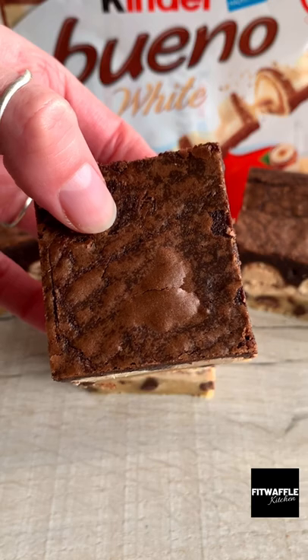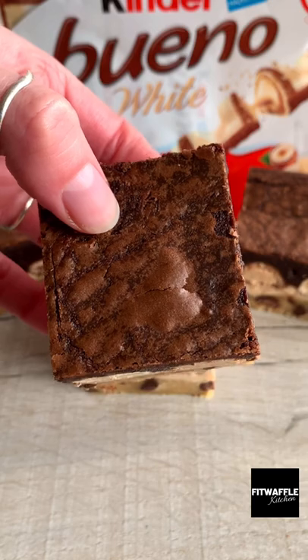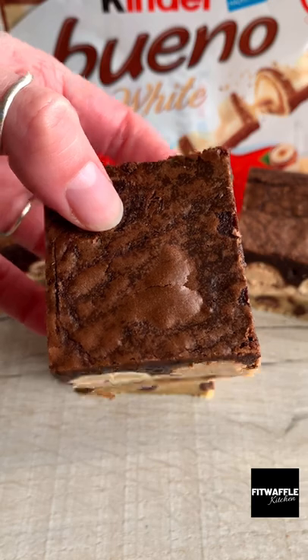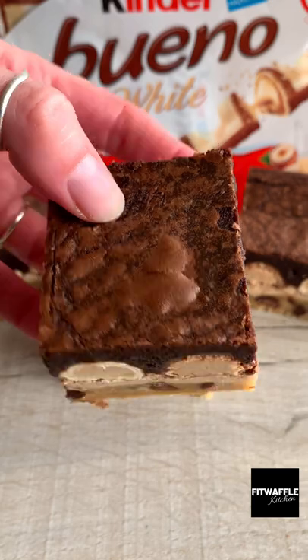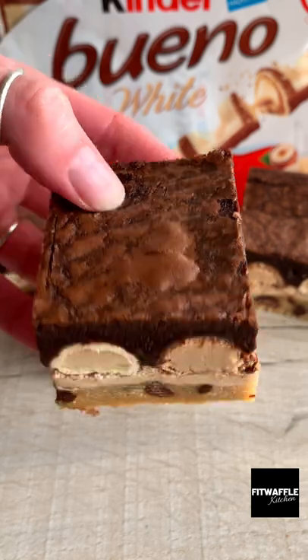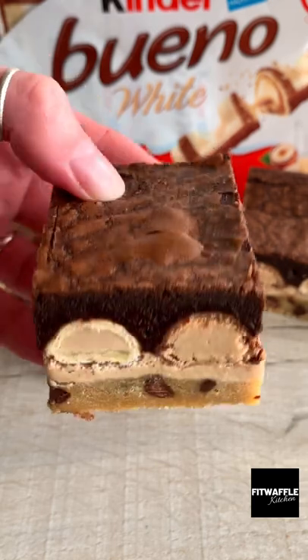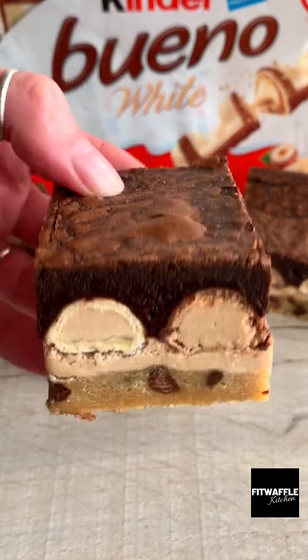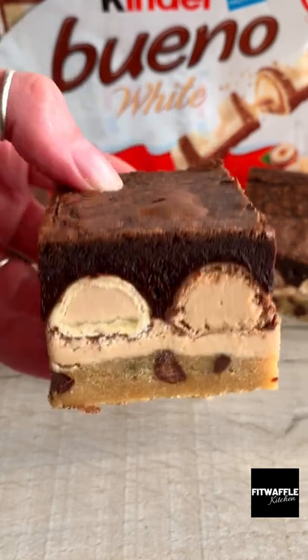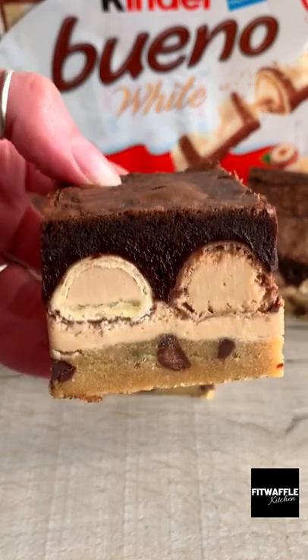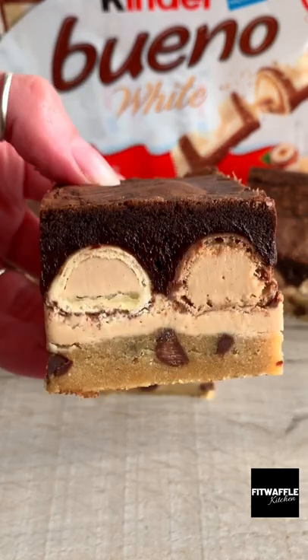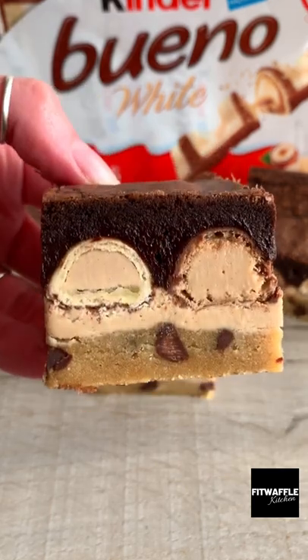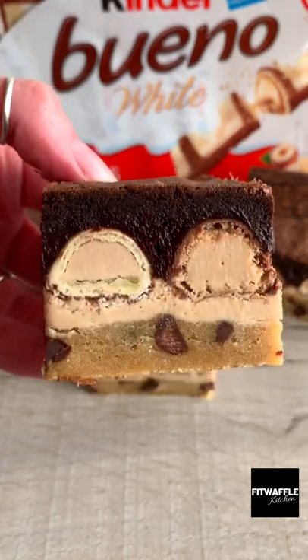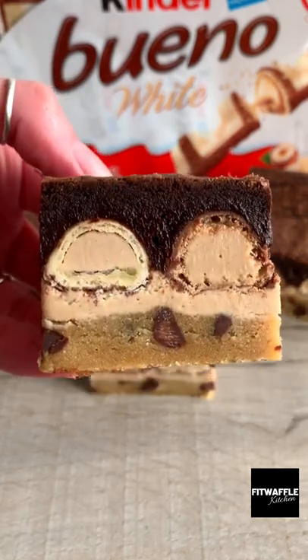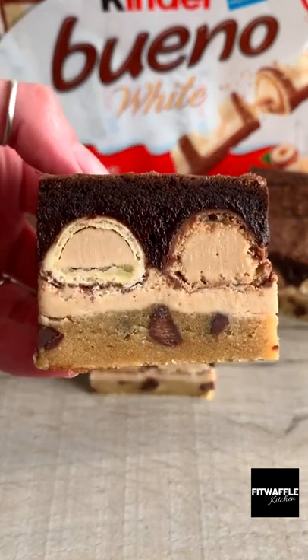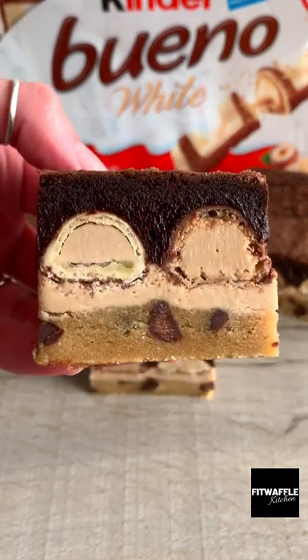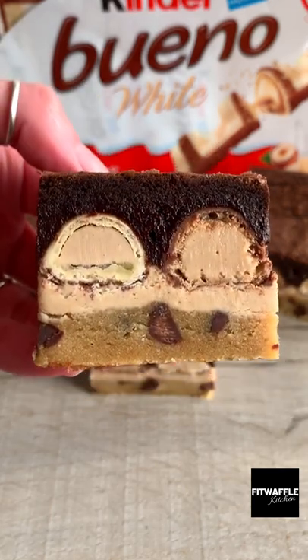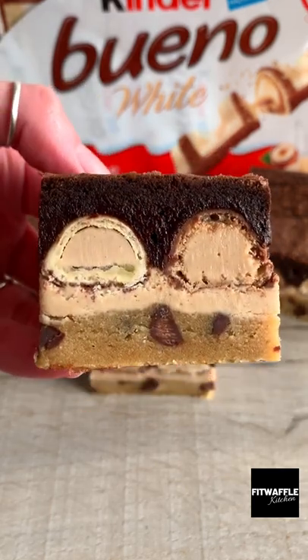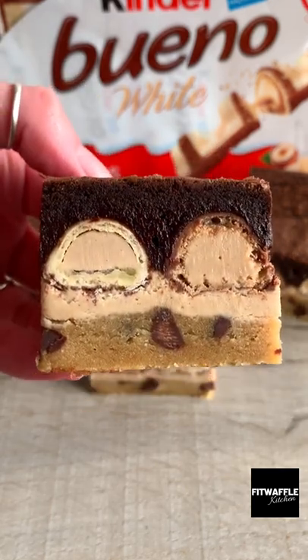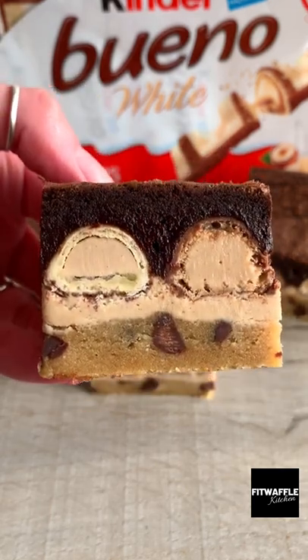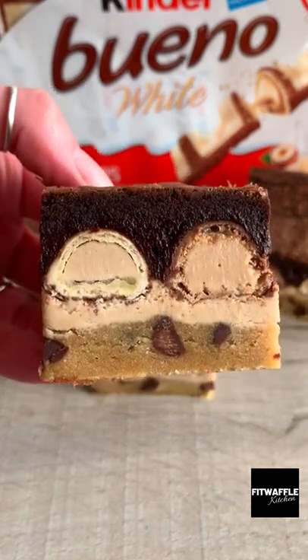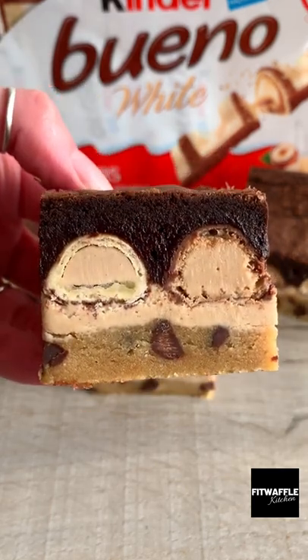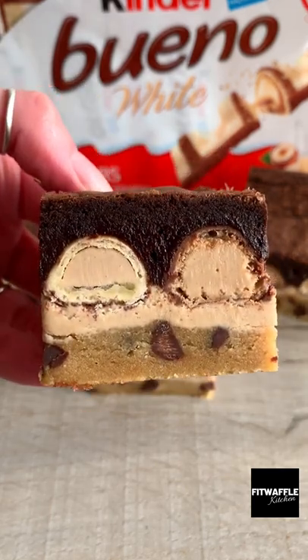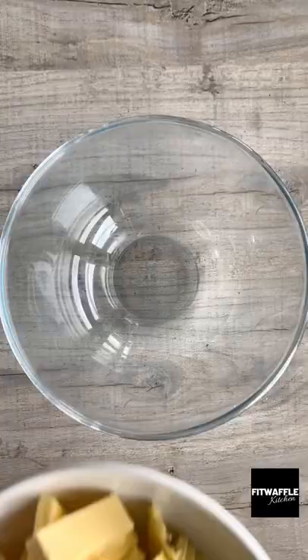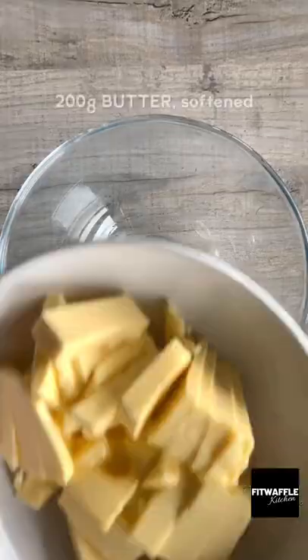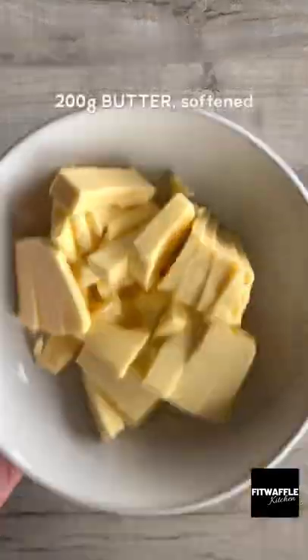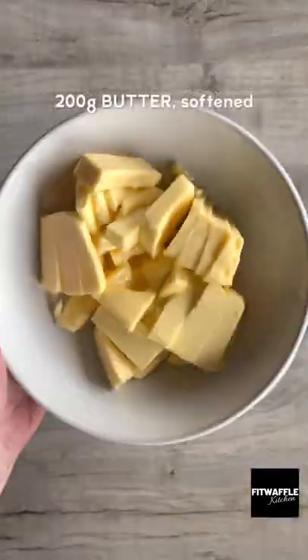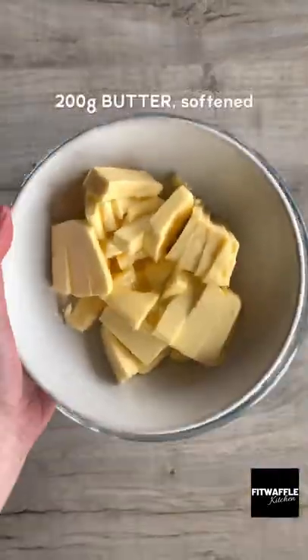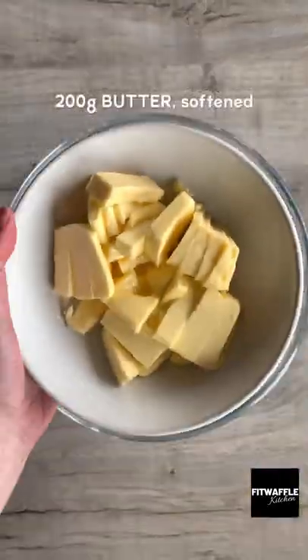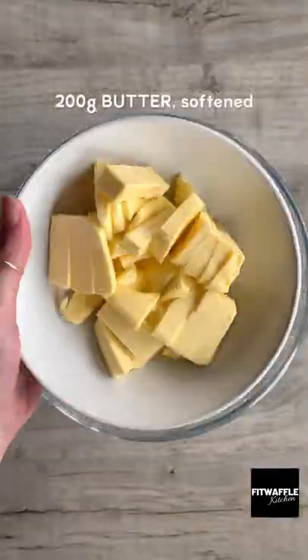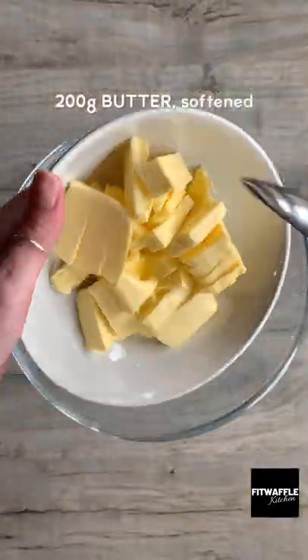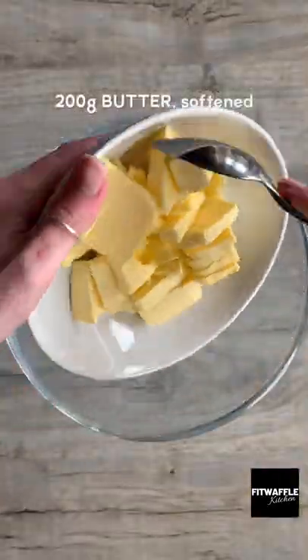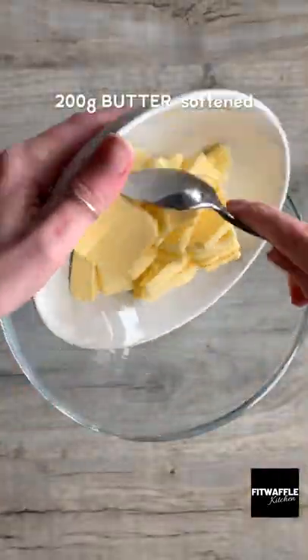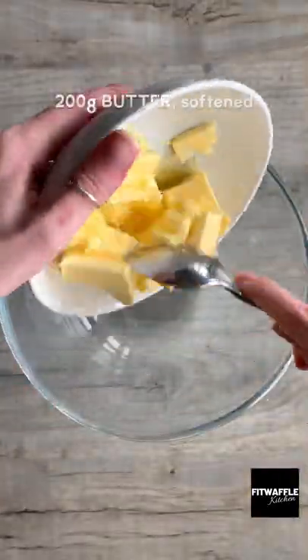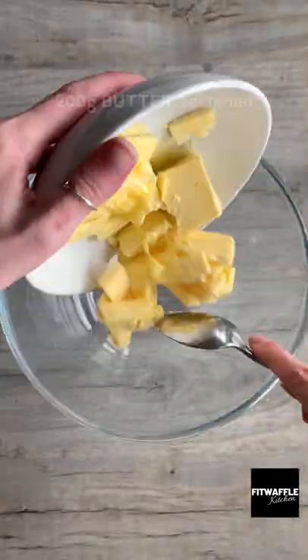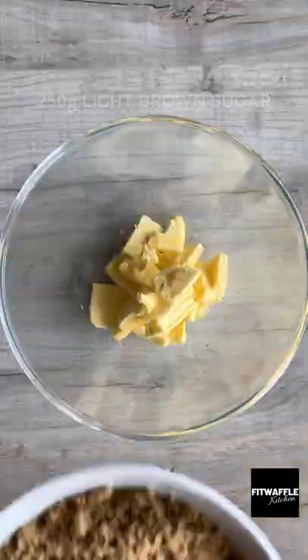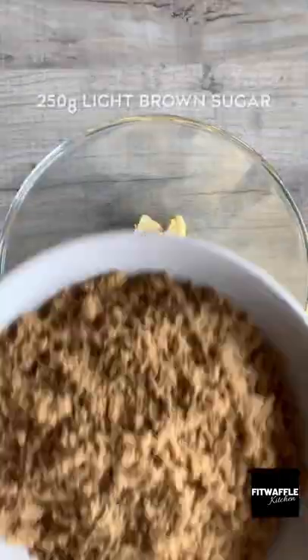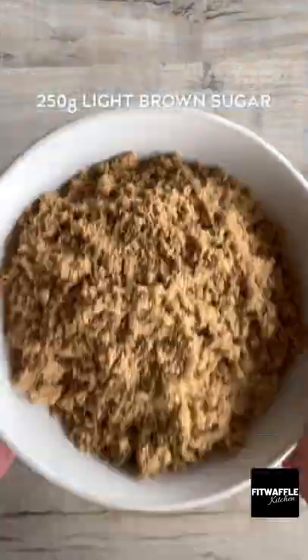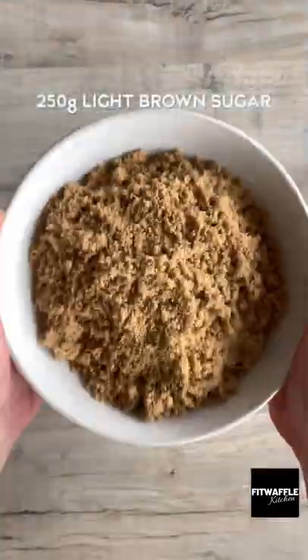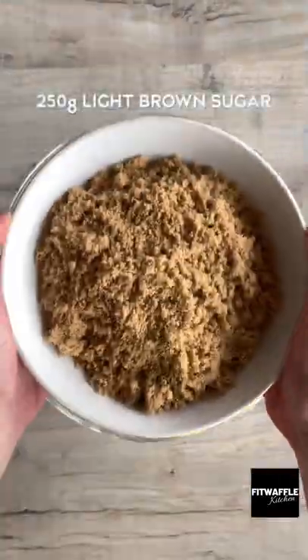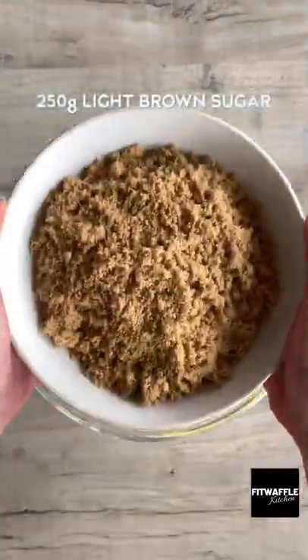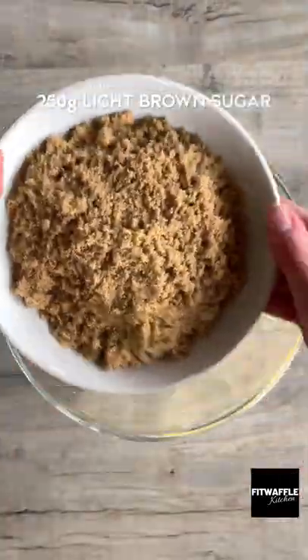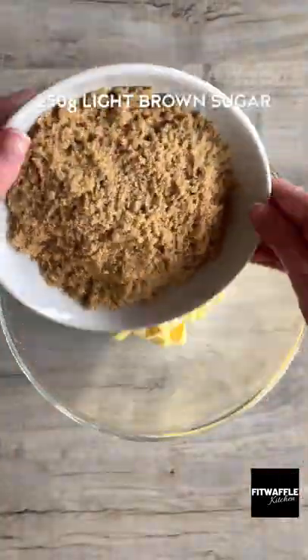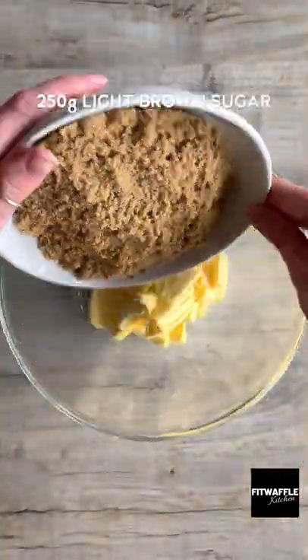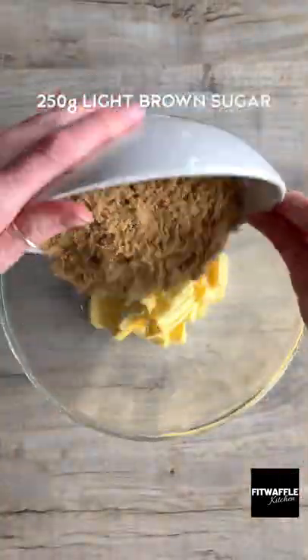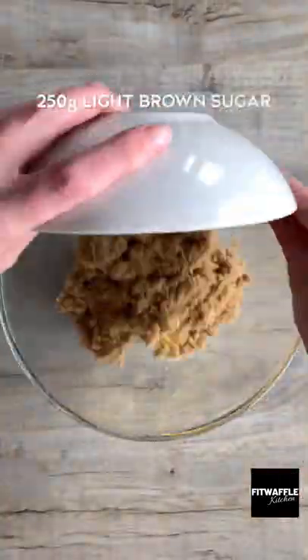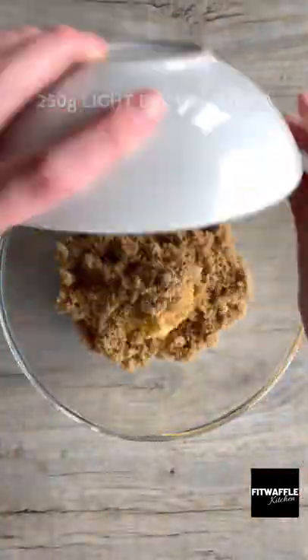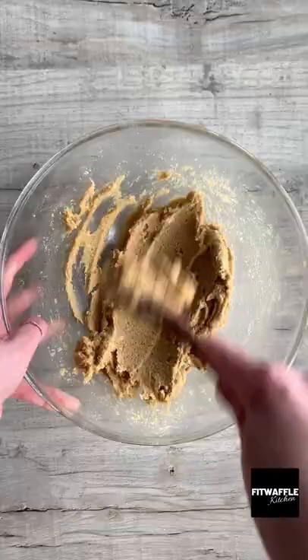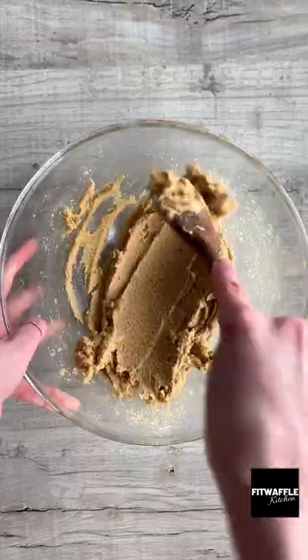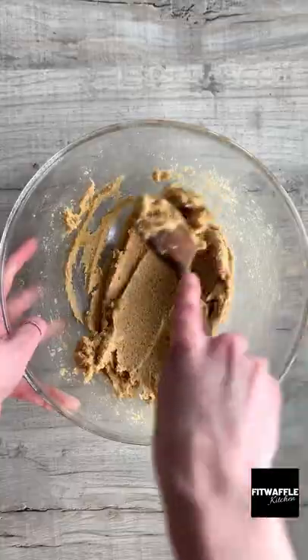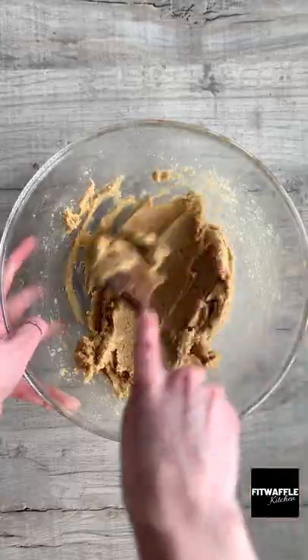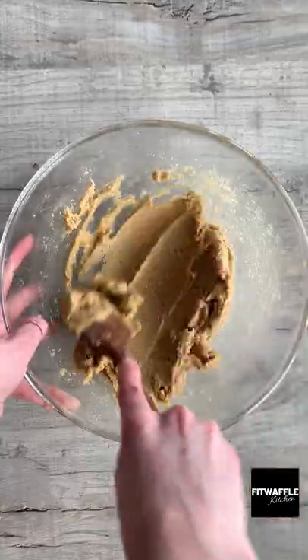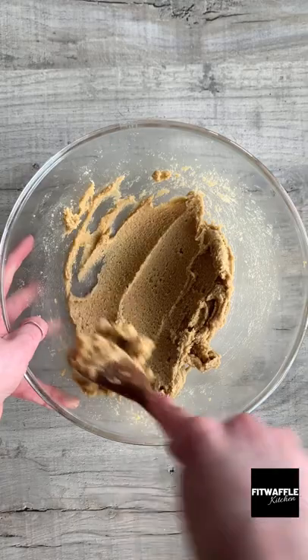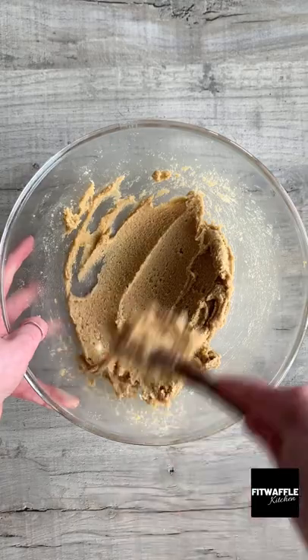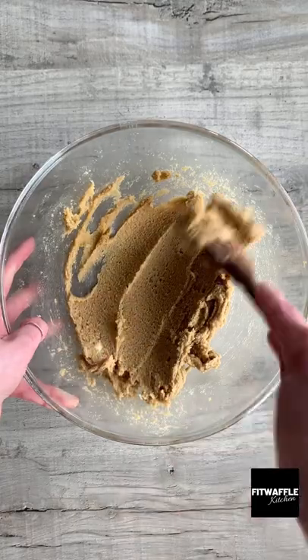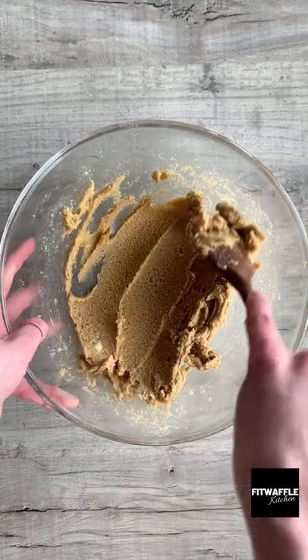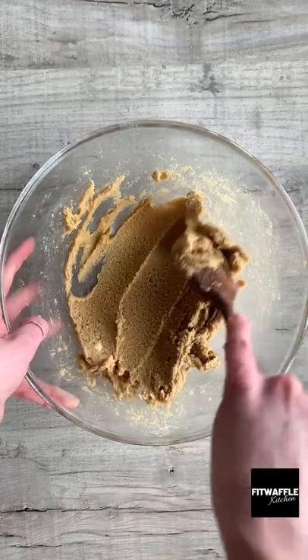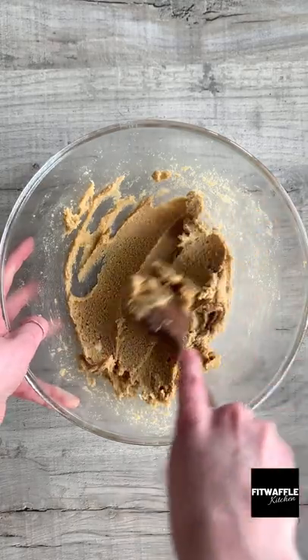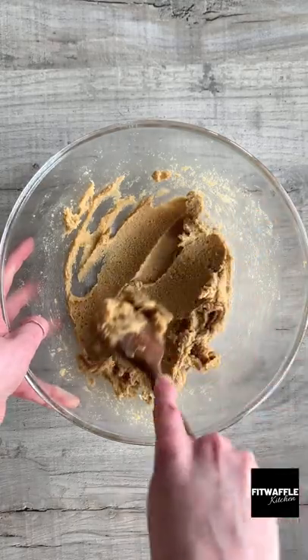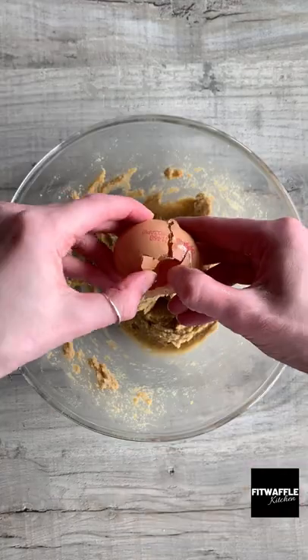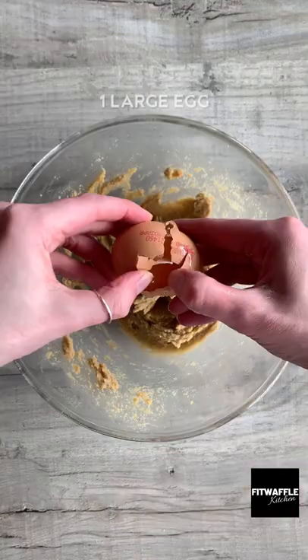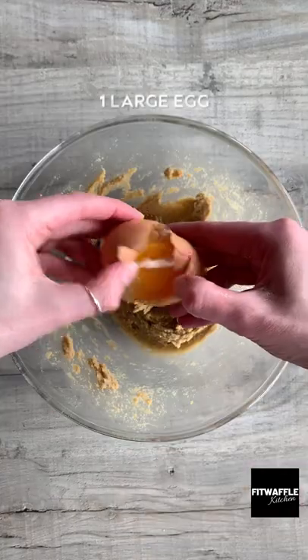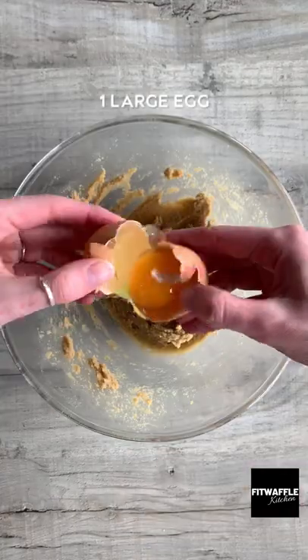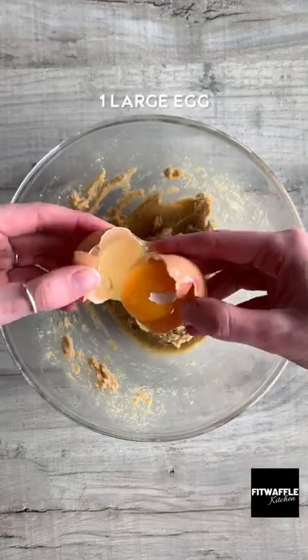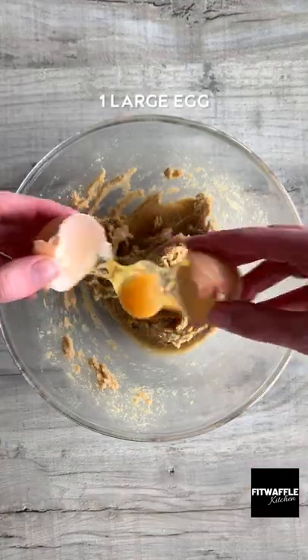What's up guys? Today we're going to be making Kinder Bueno Brookies. Add softened butter and light brown sugar to a bowl and cream these together.